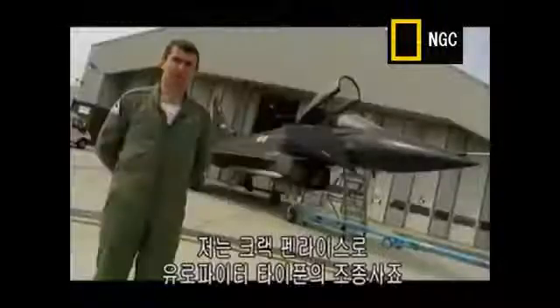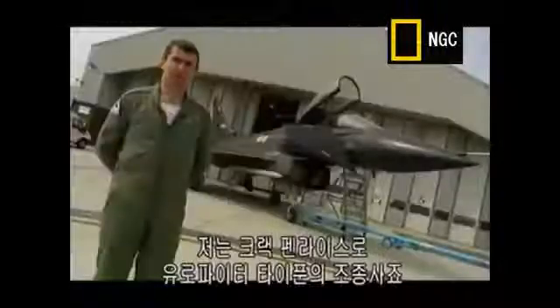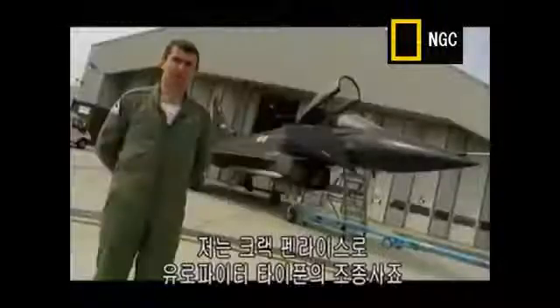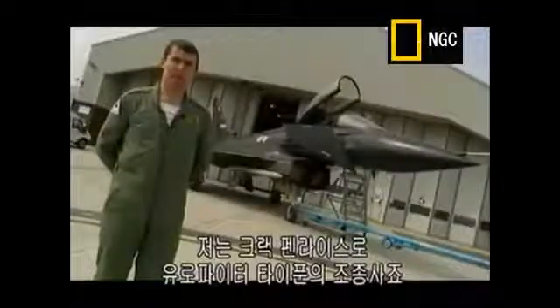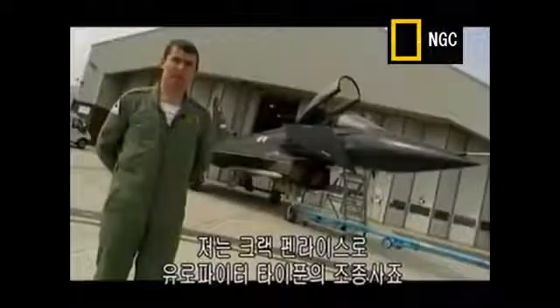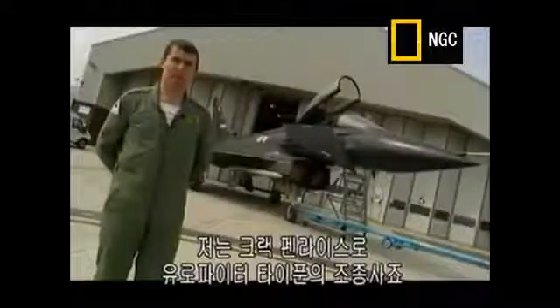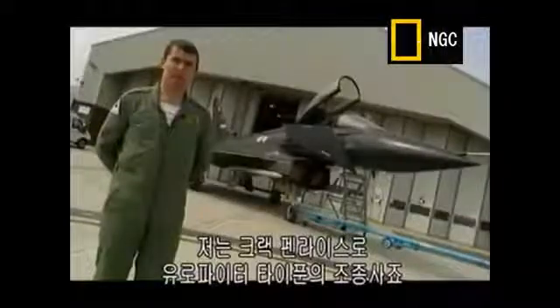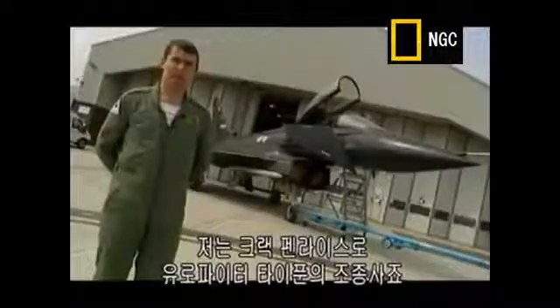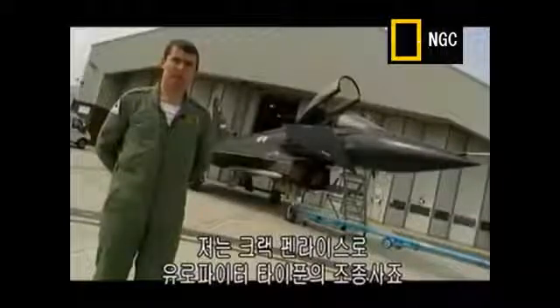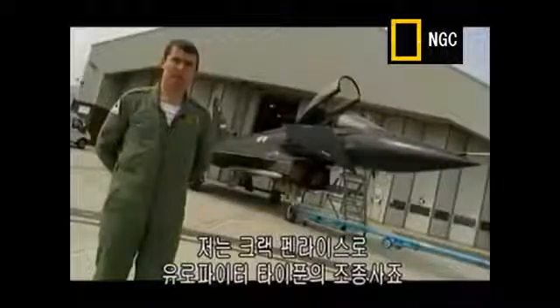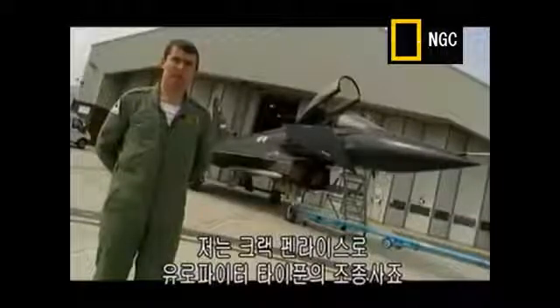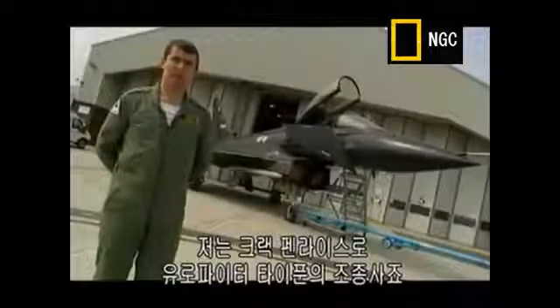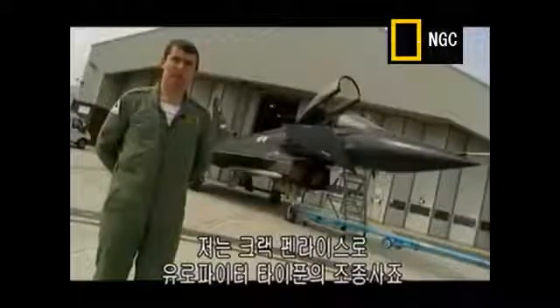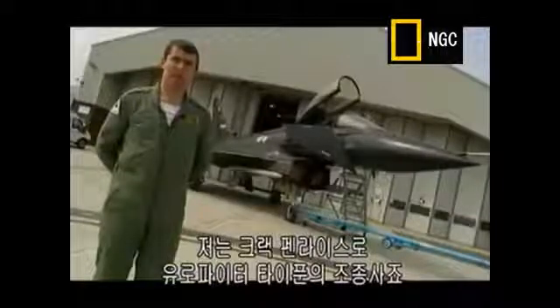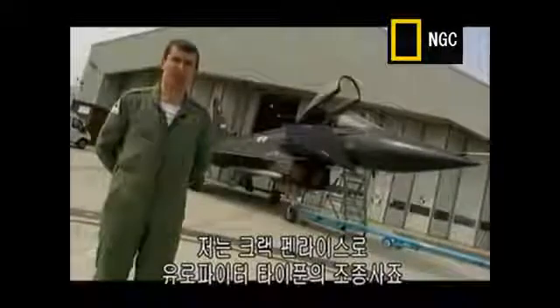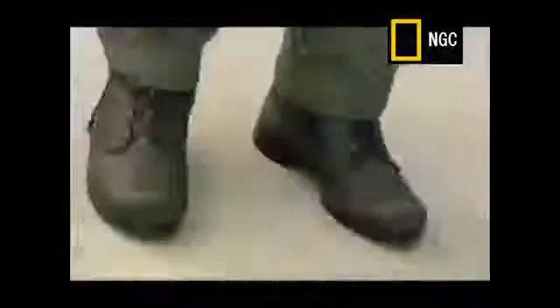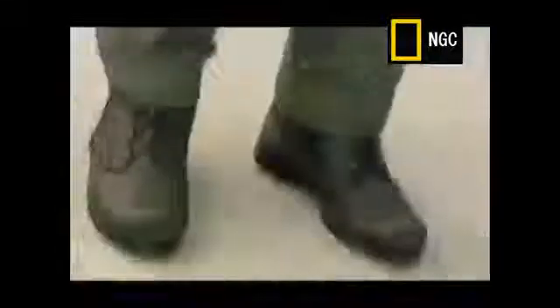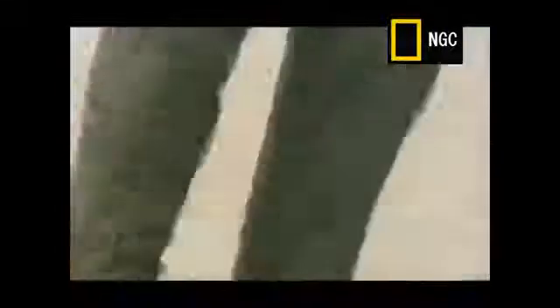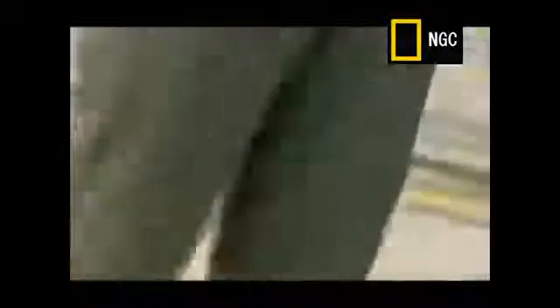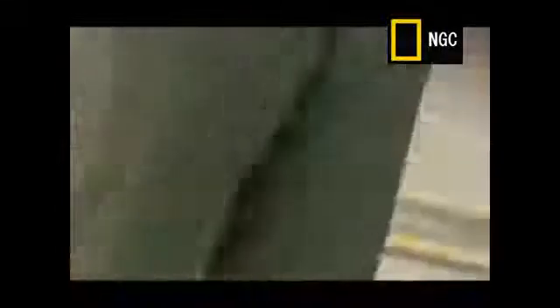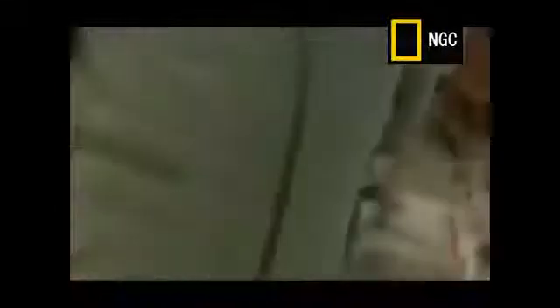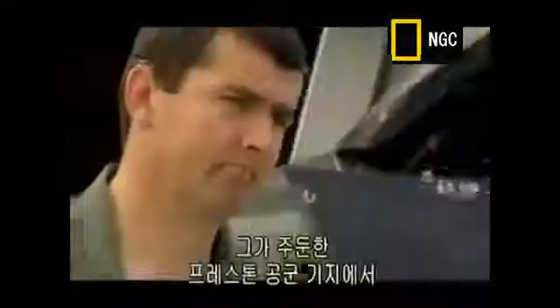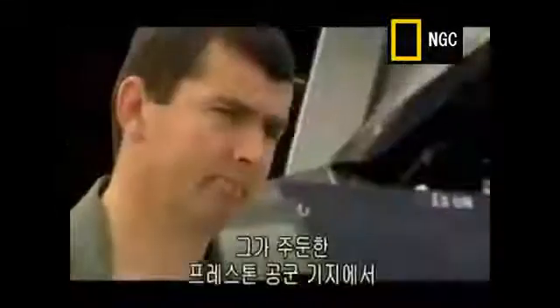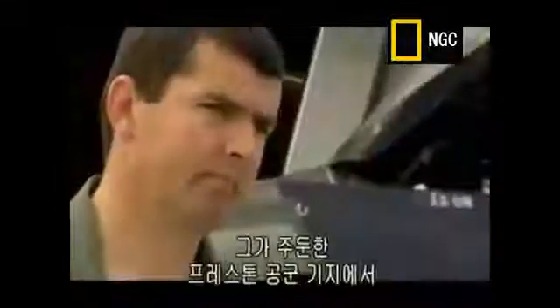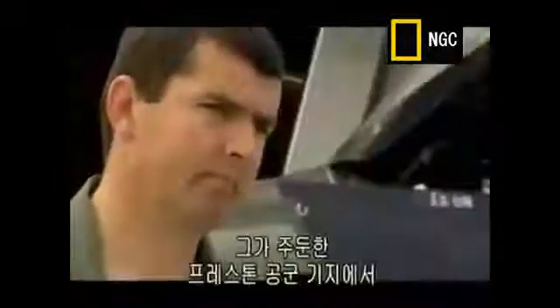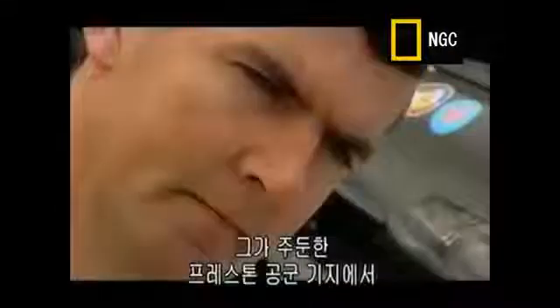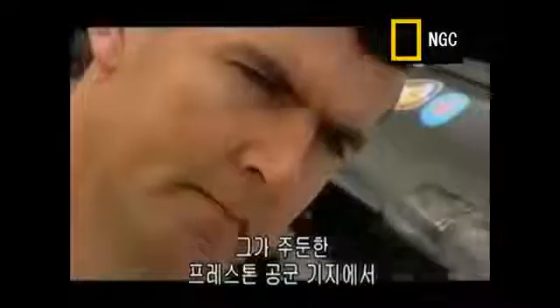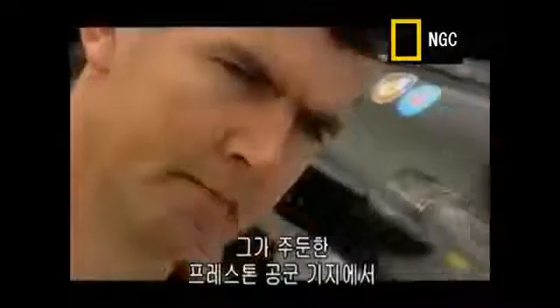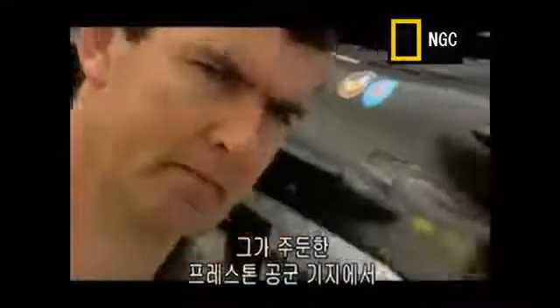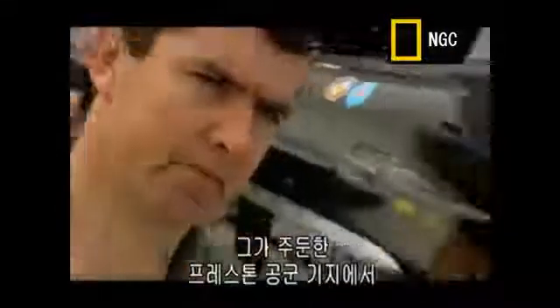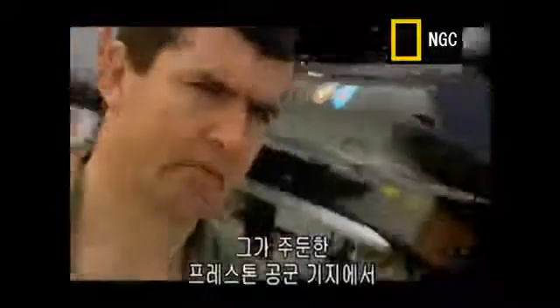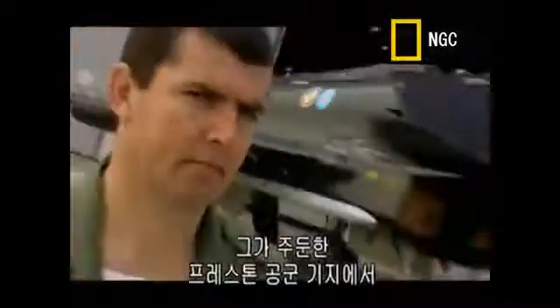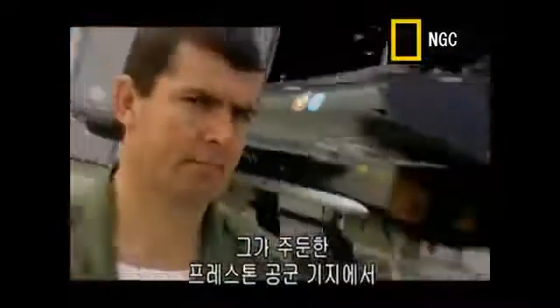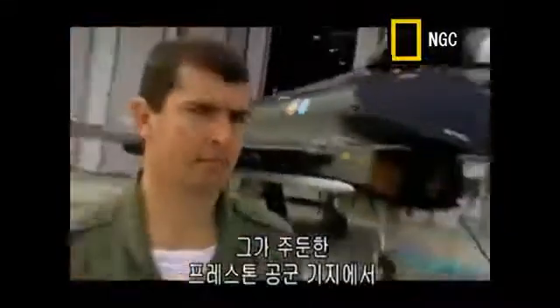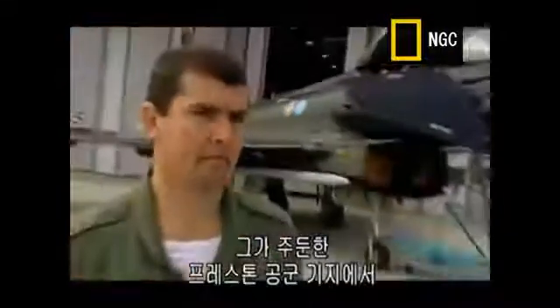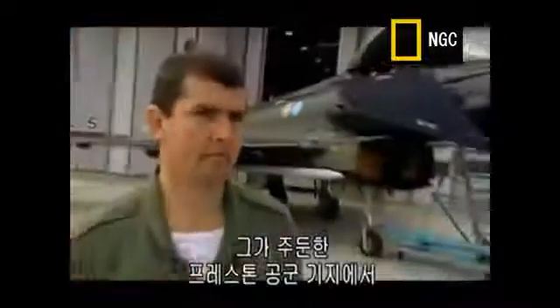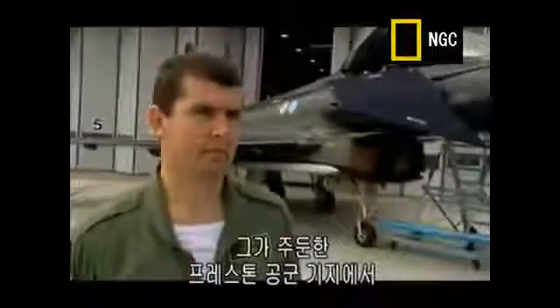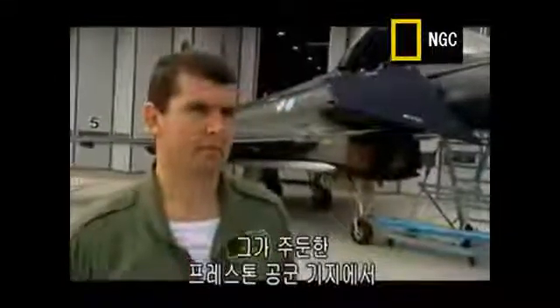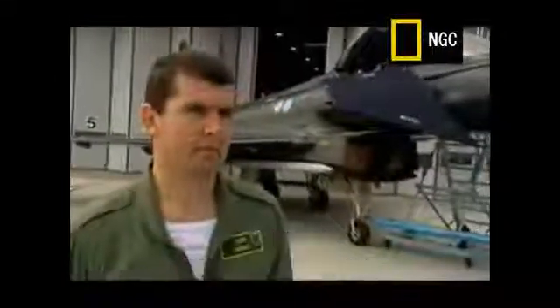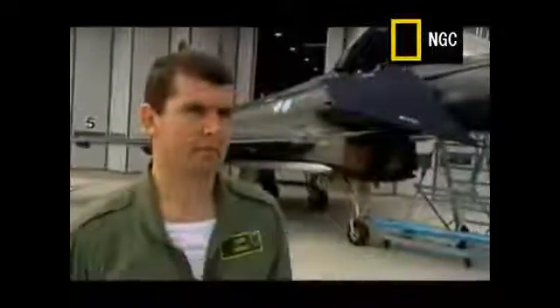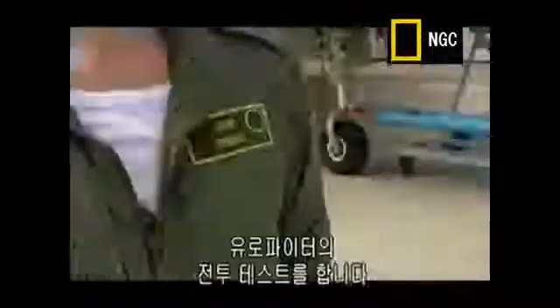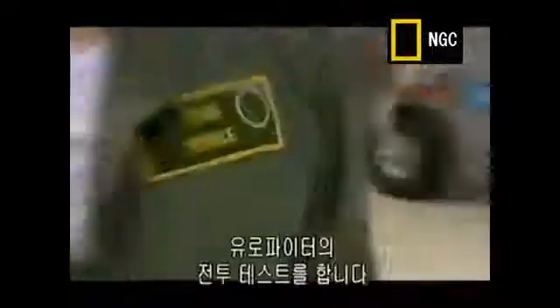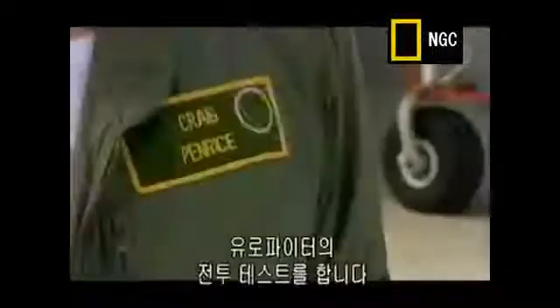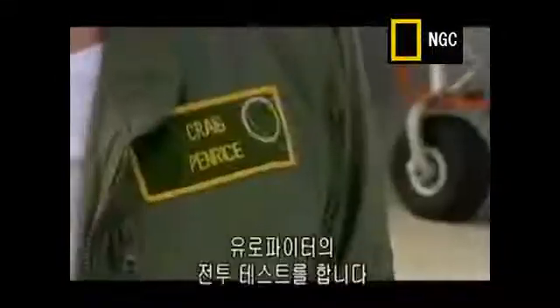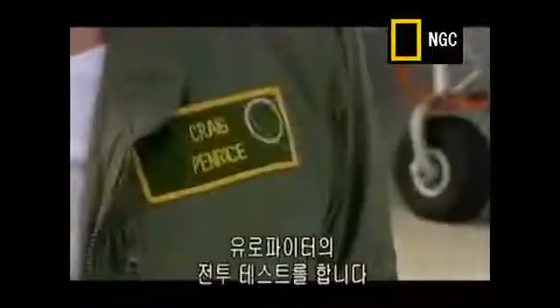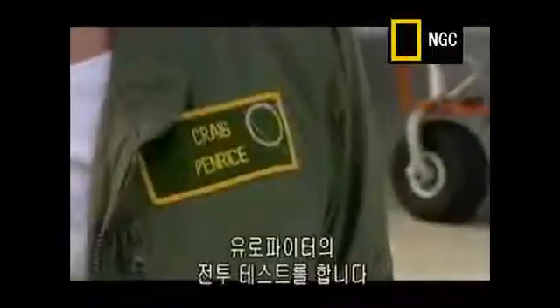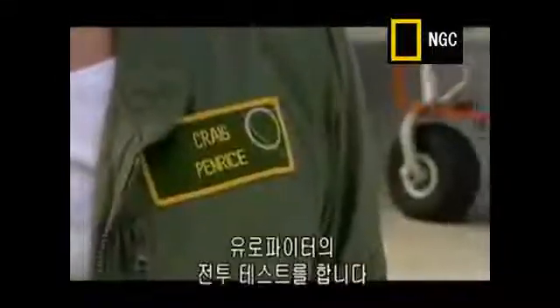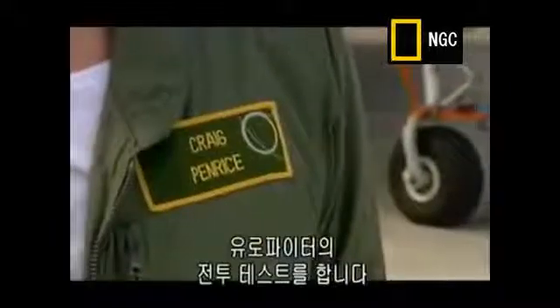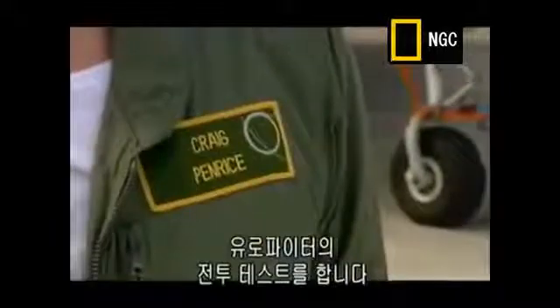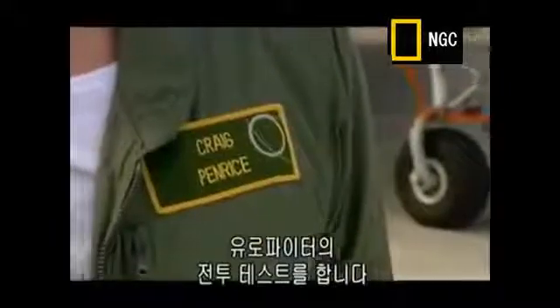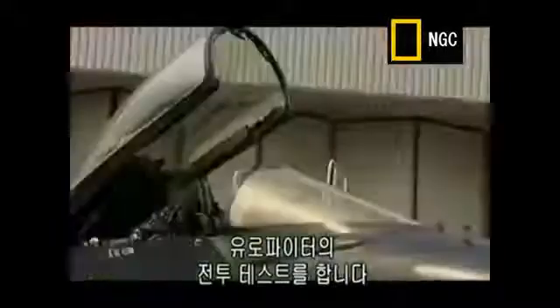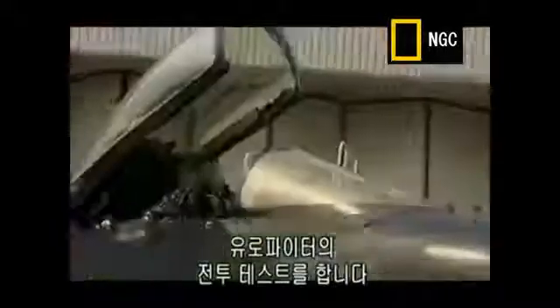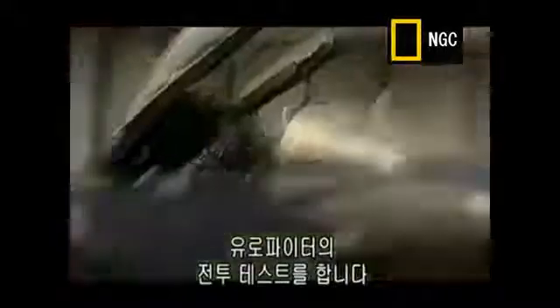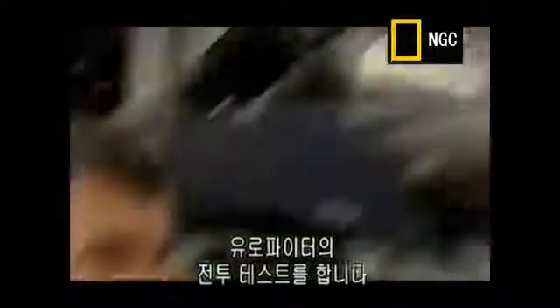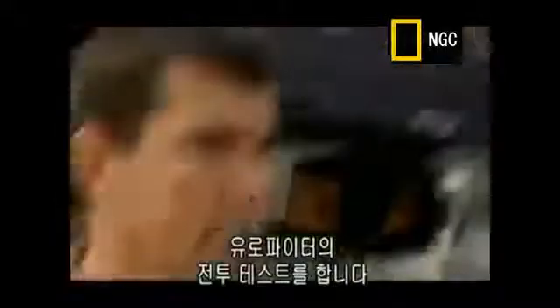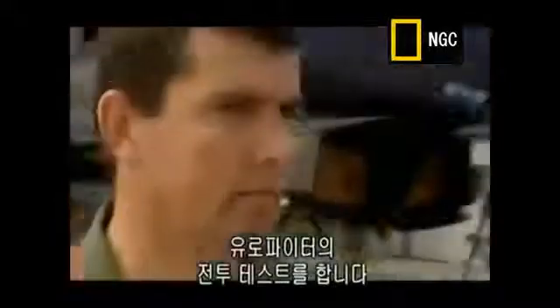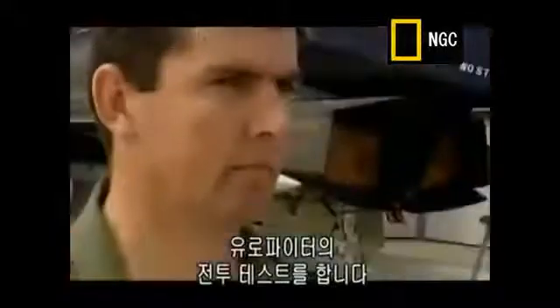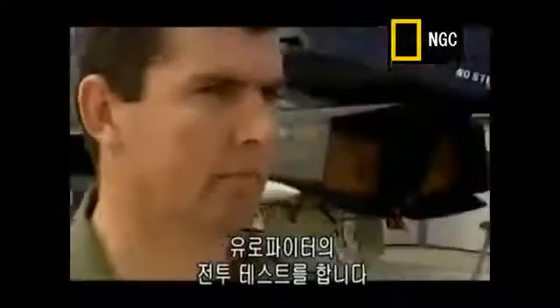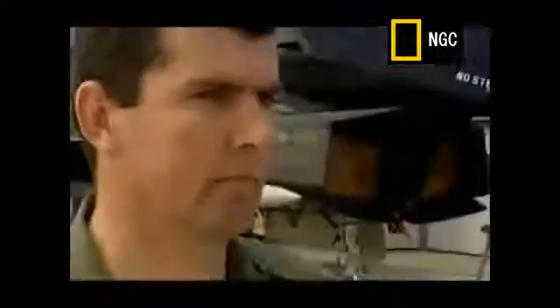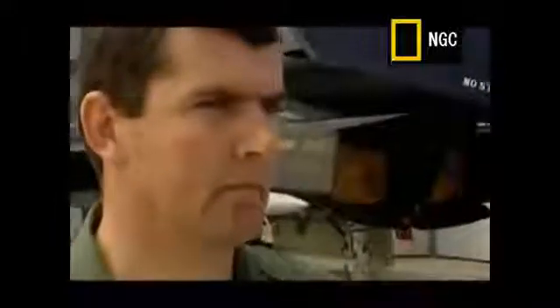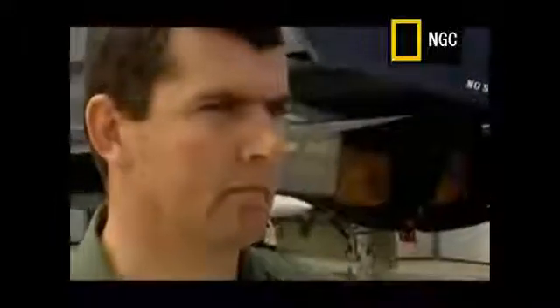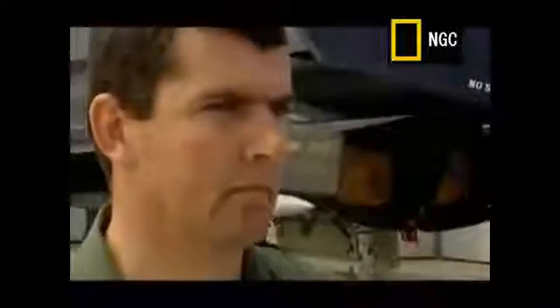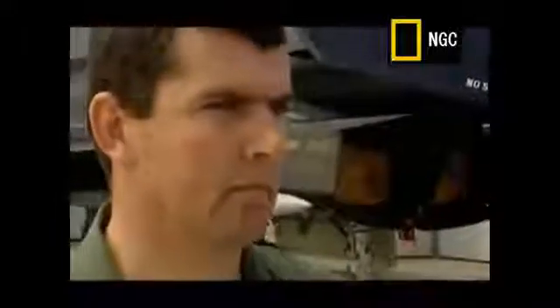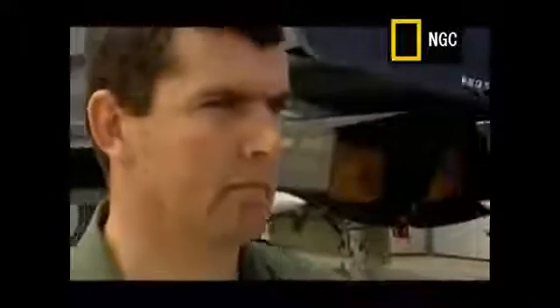My name is Craig Penrice. I'm the Eurofighter Typhoon project pilot. Craig Penrice is stationed at Preston Air Base, where he has been flight-testing the Eurofighter.